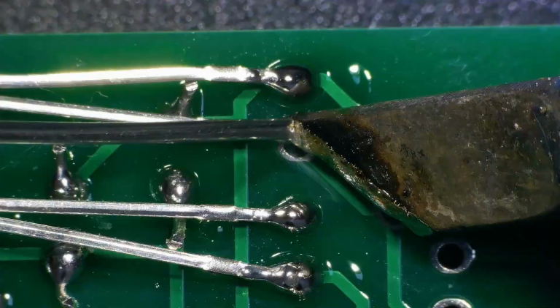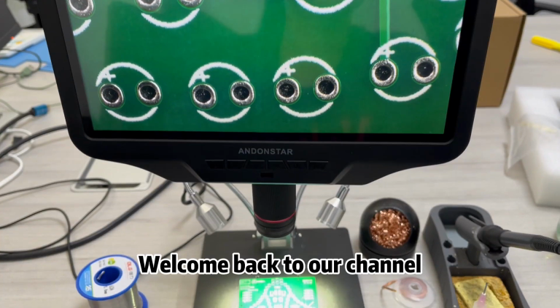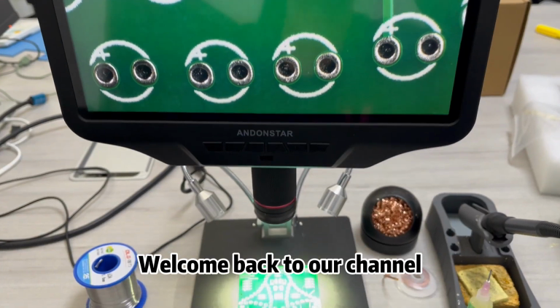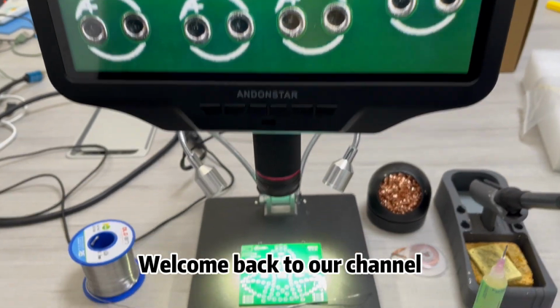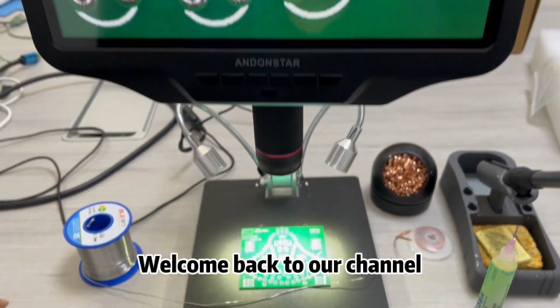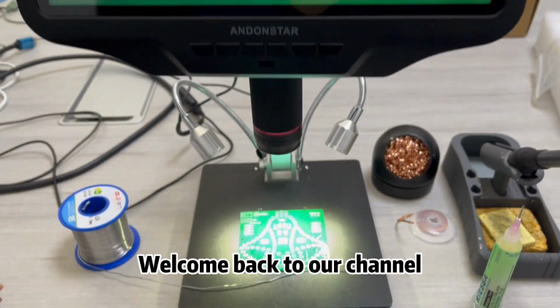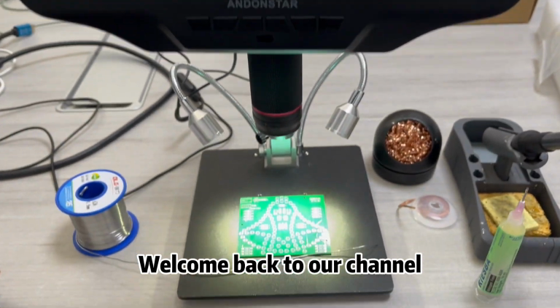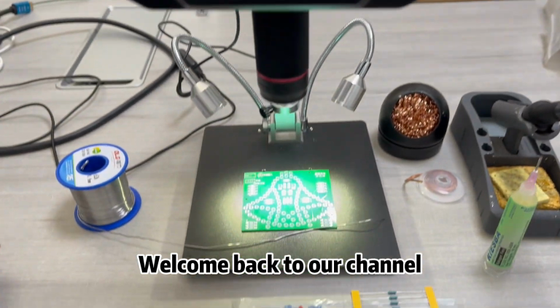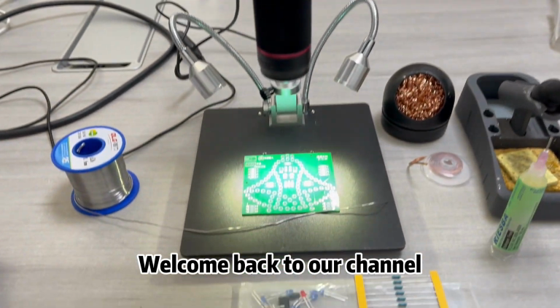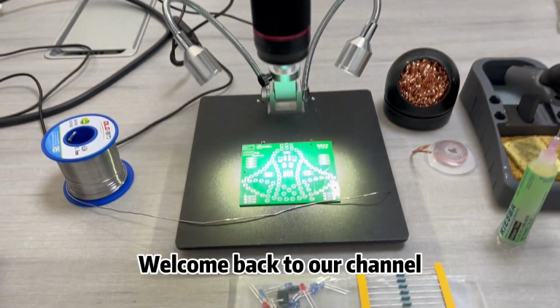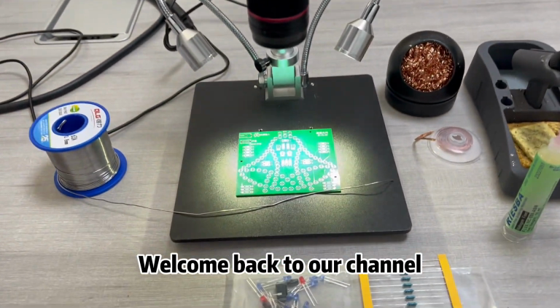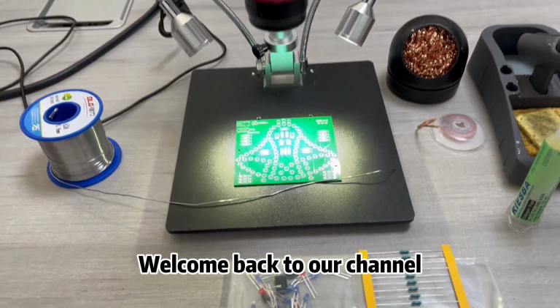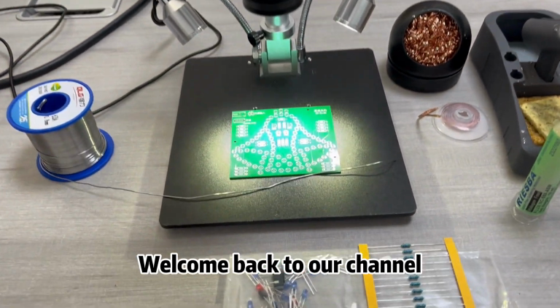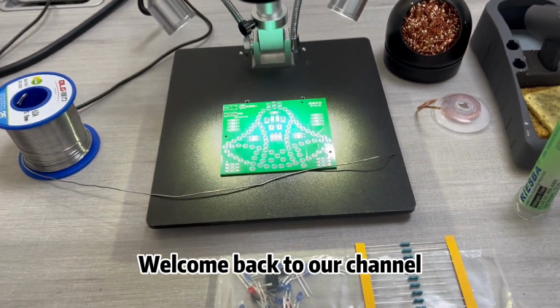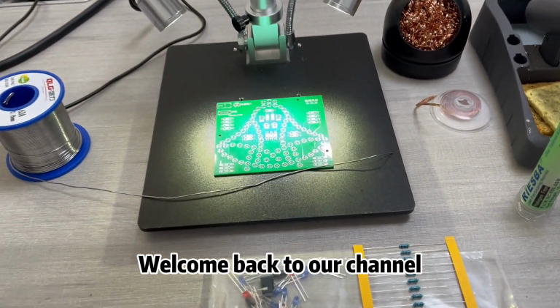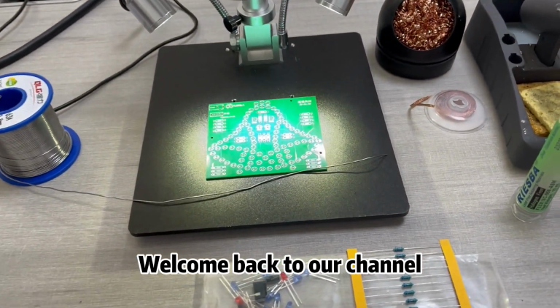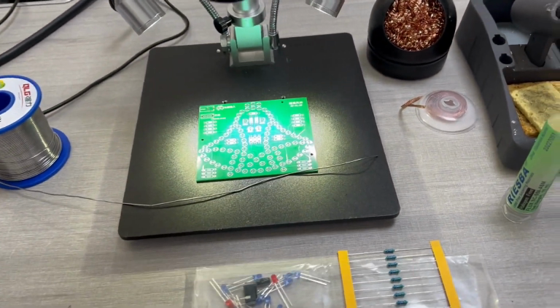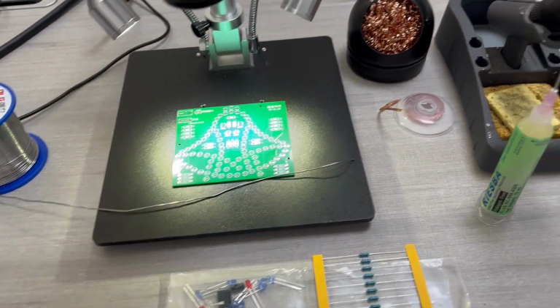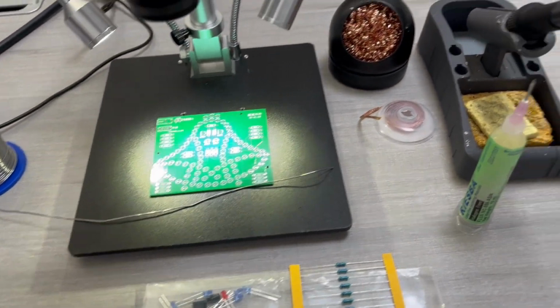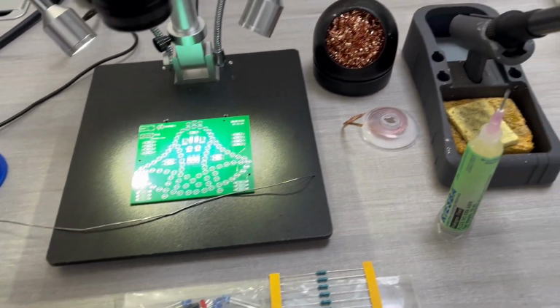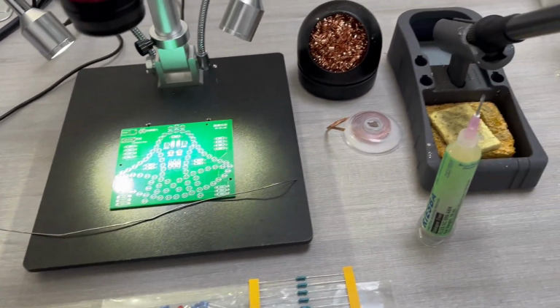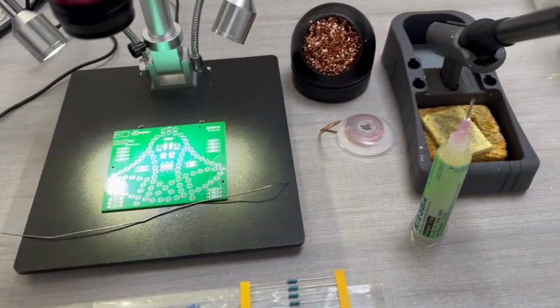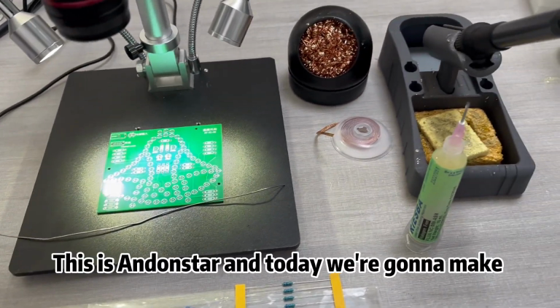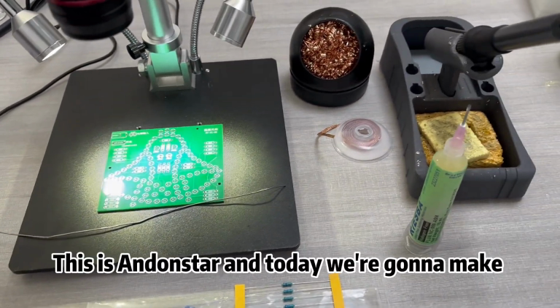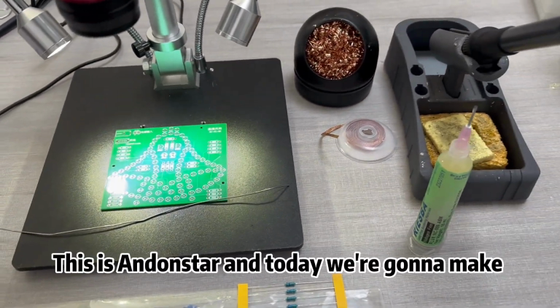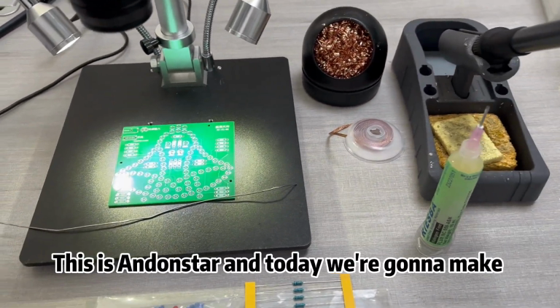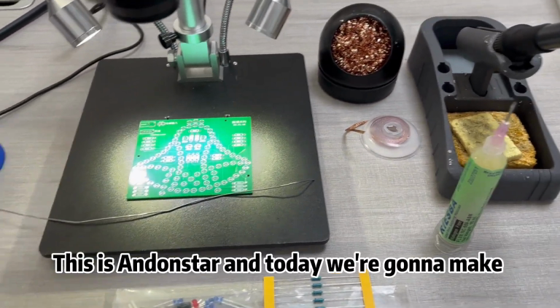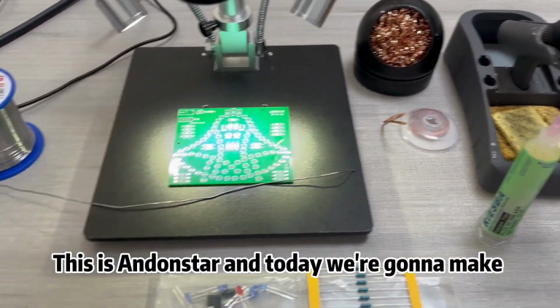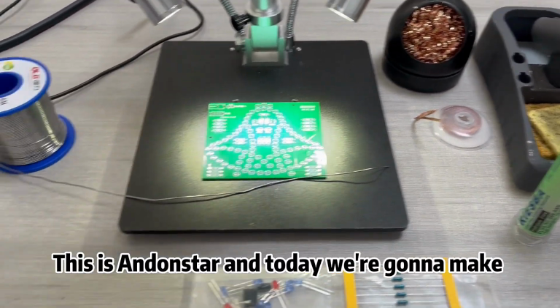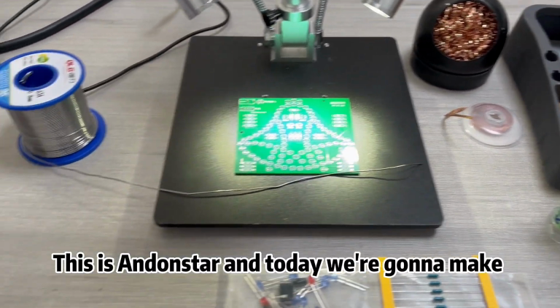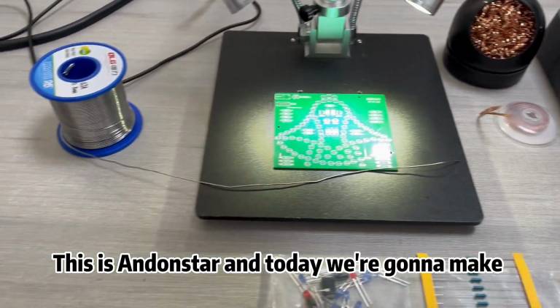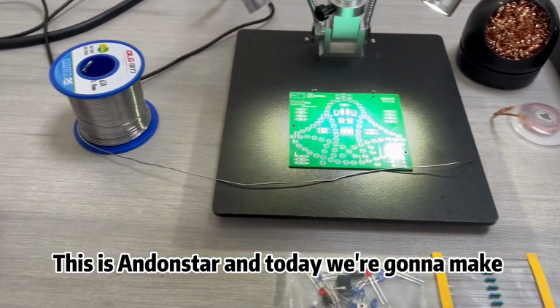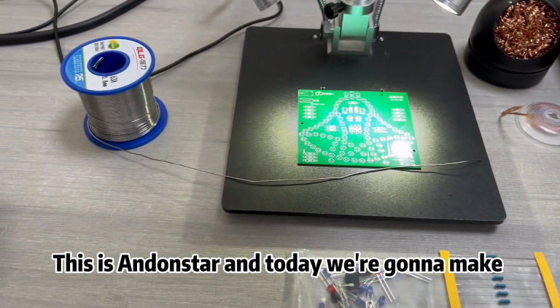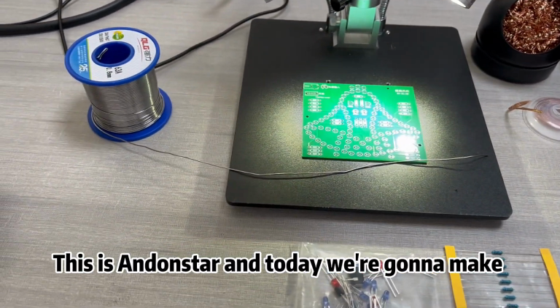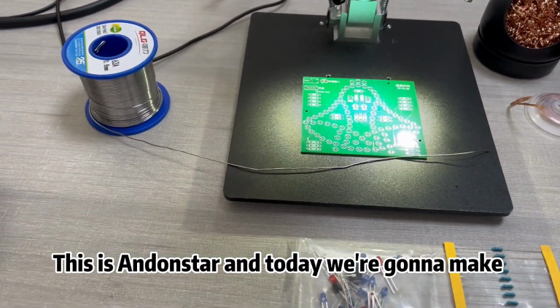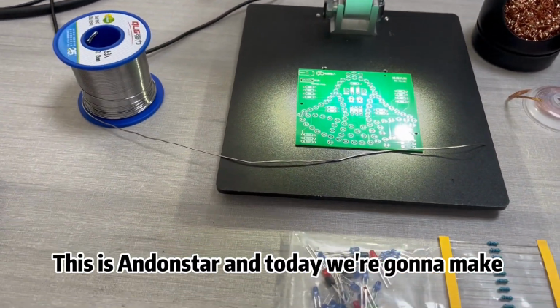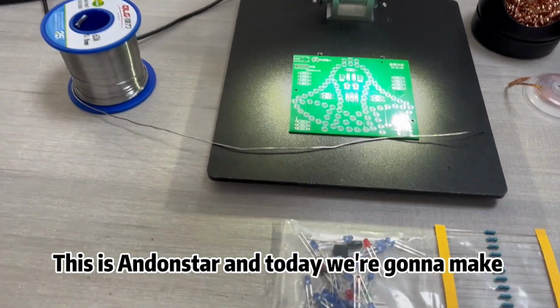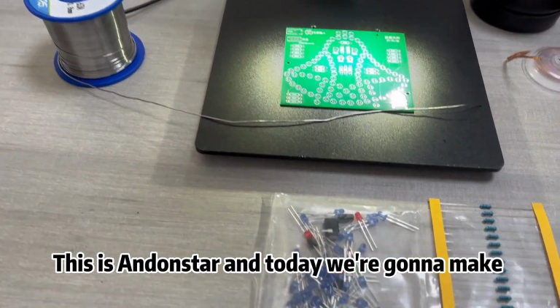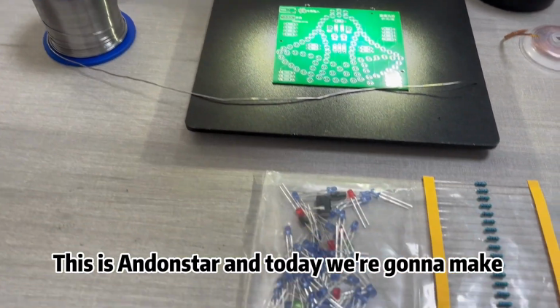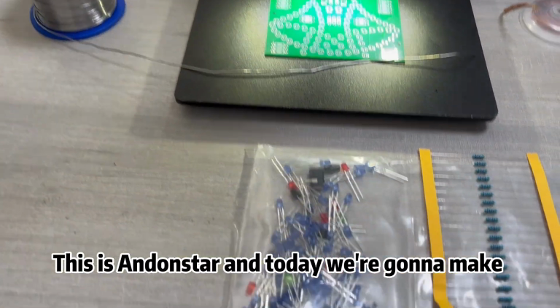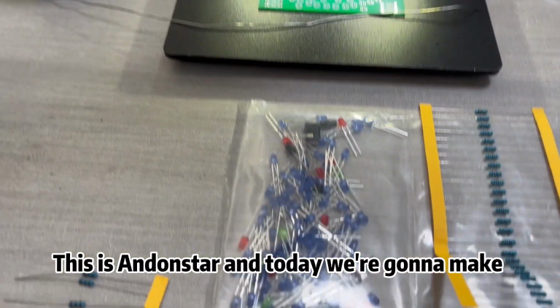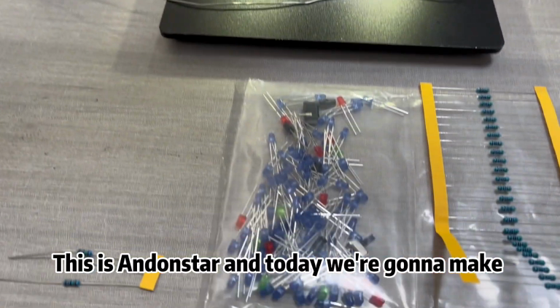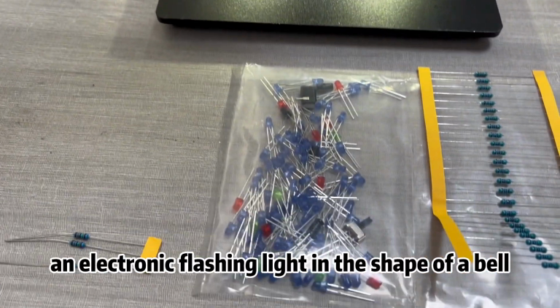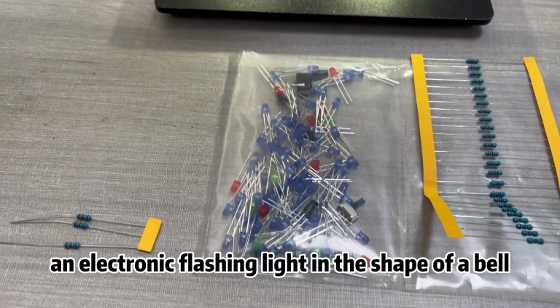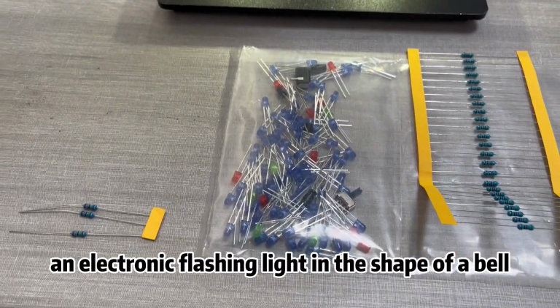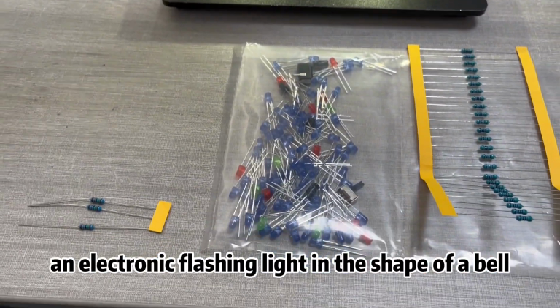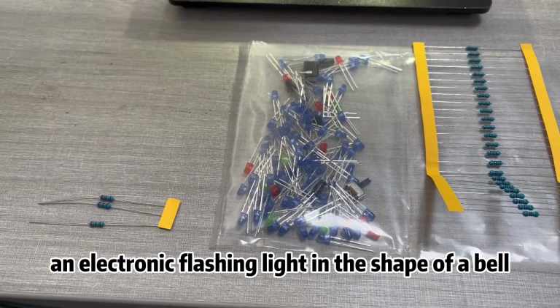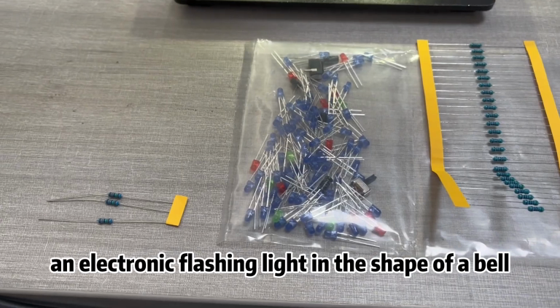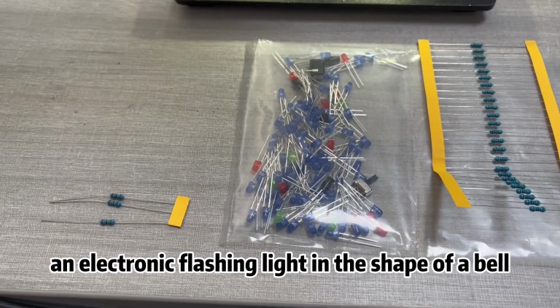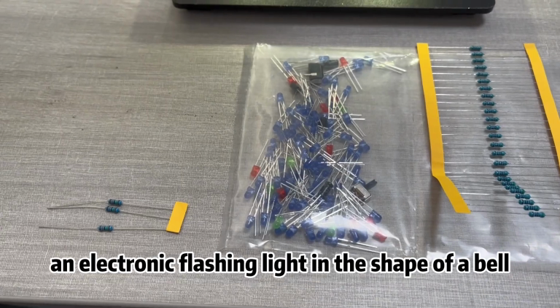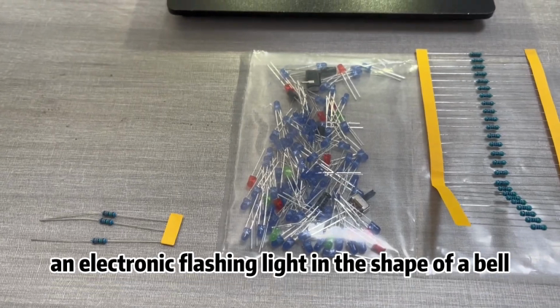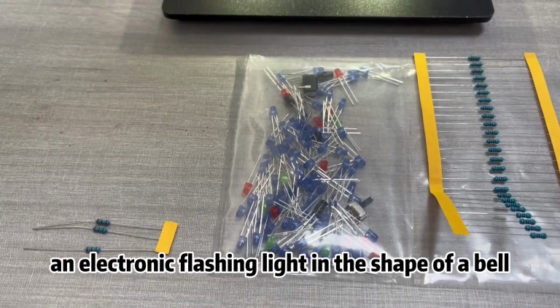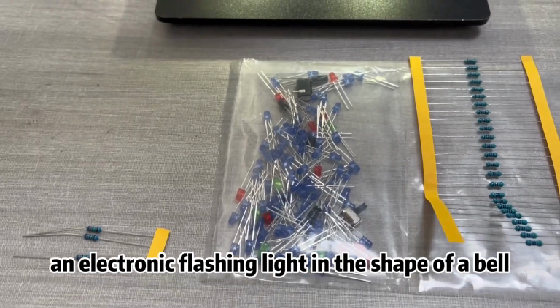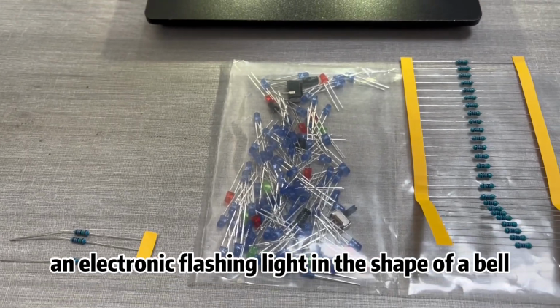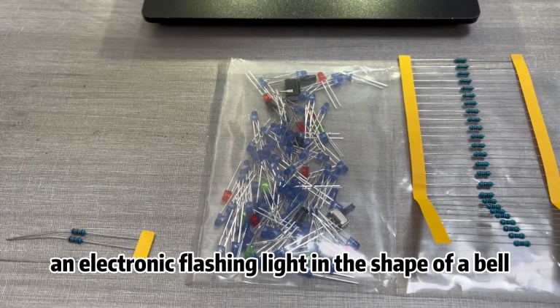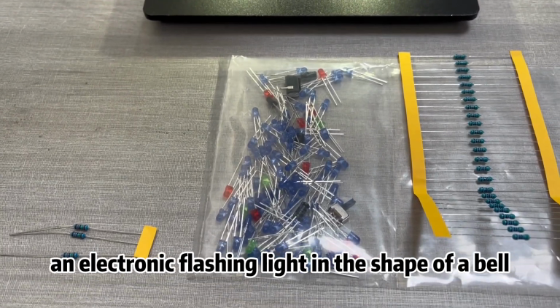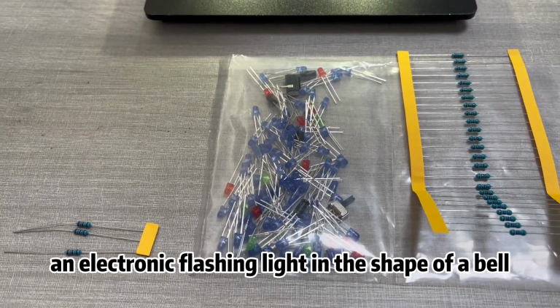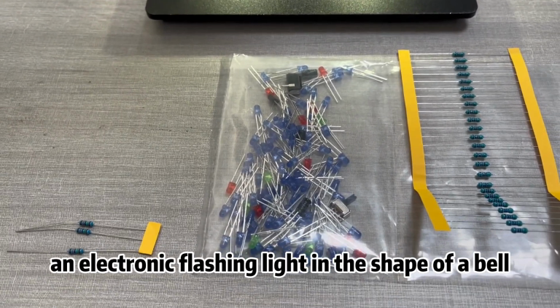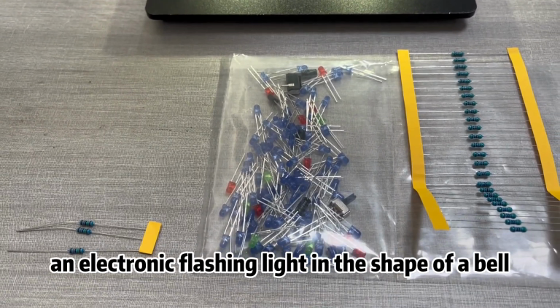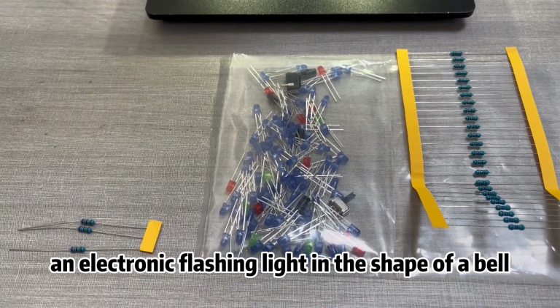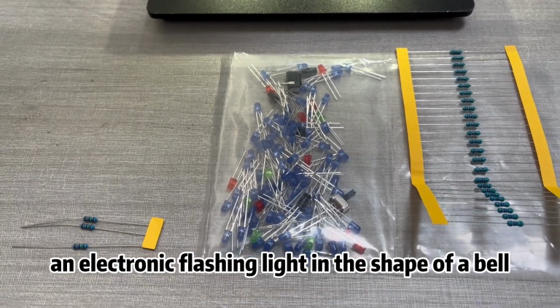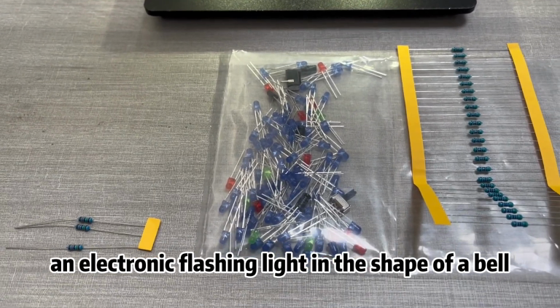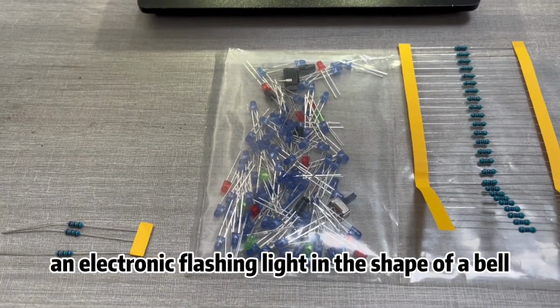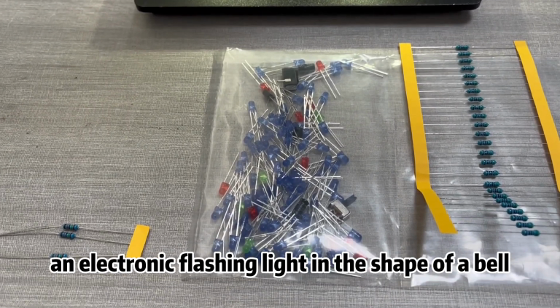Welcome back to our channel. This is Andonstar and today we're going to make an electronic flashing light in the shape of a bell.